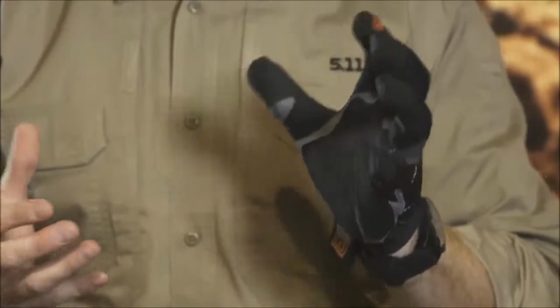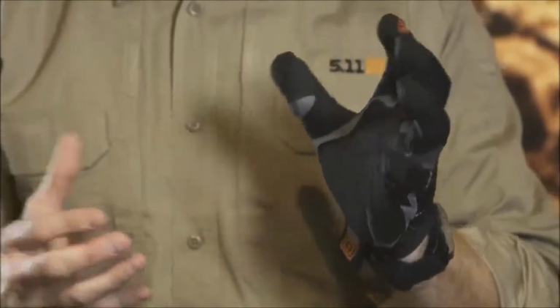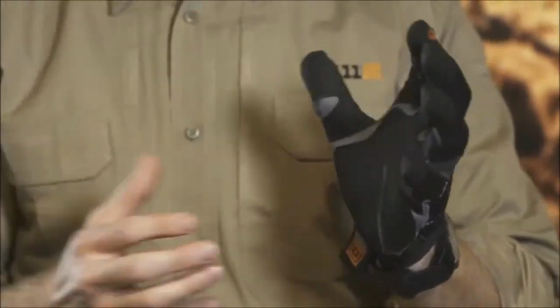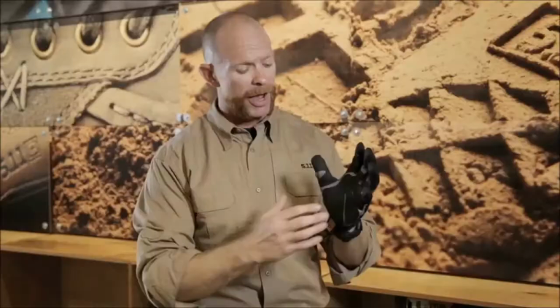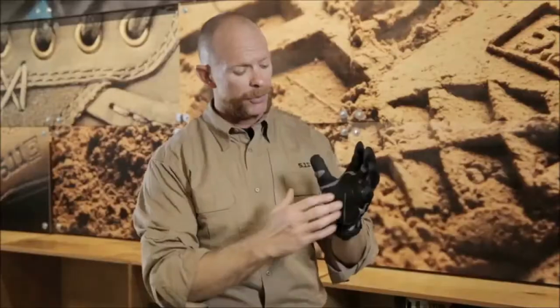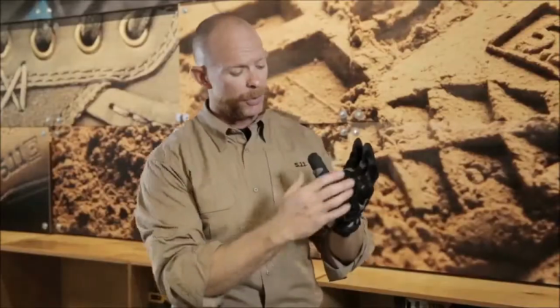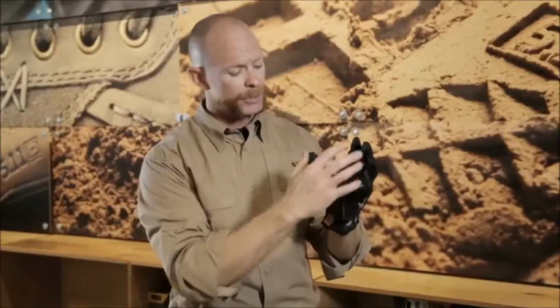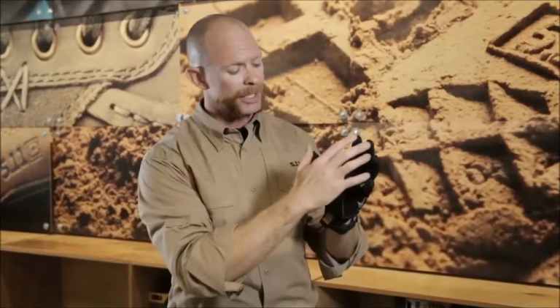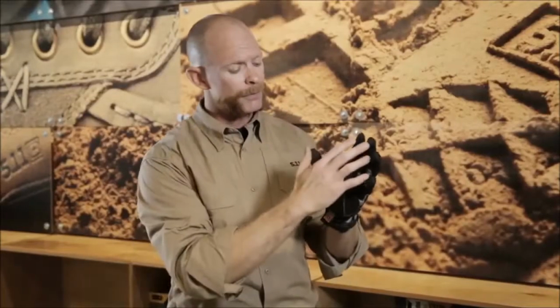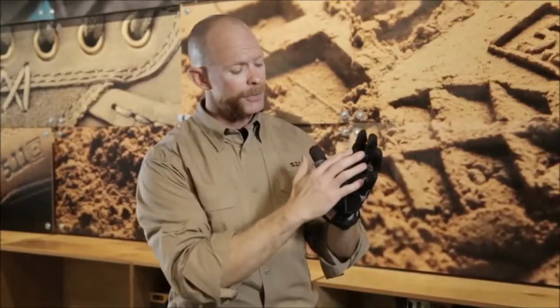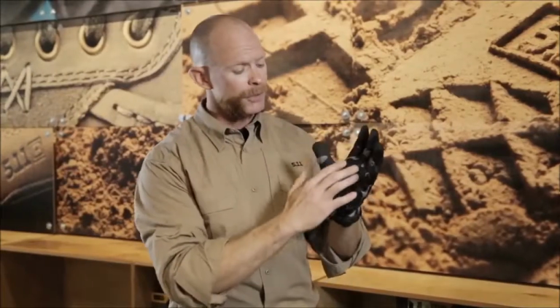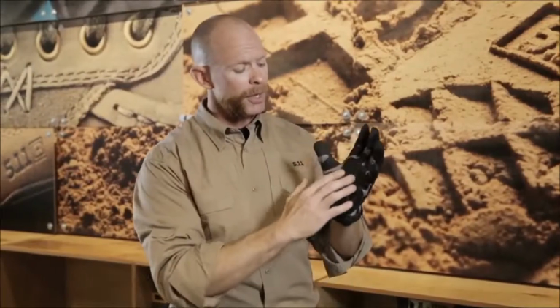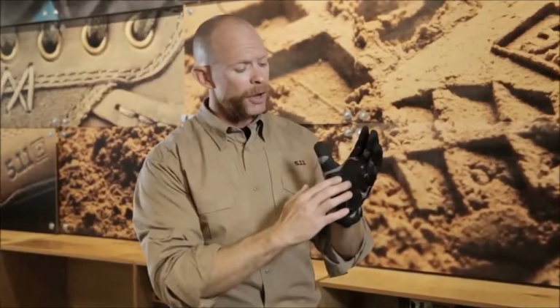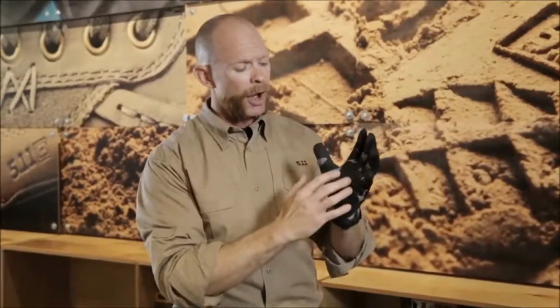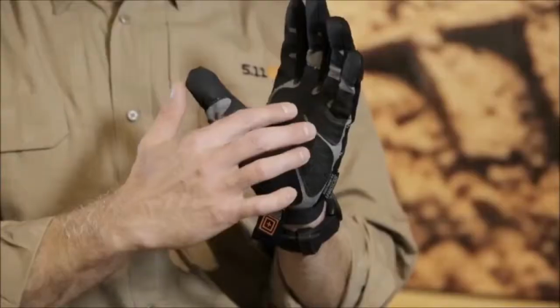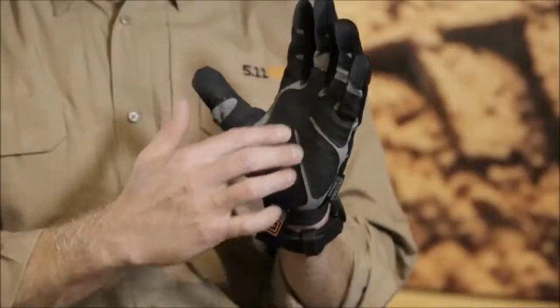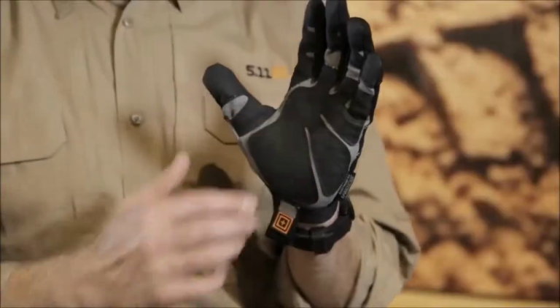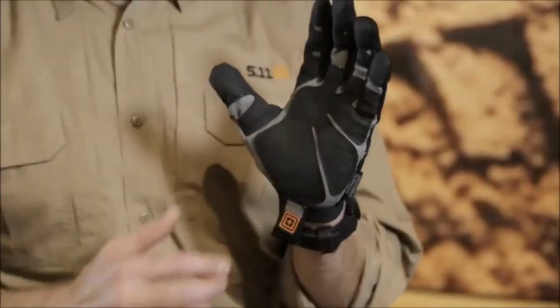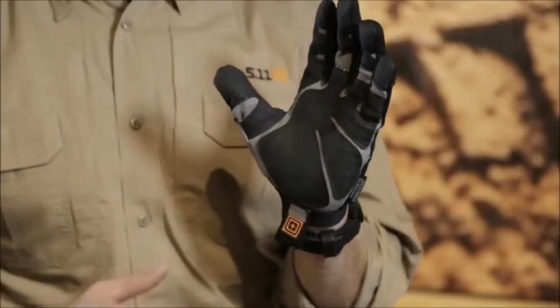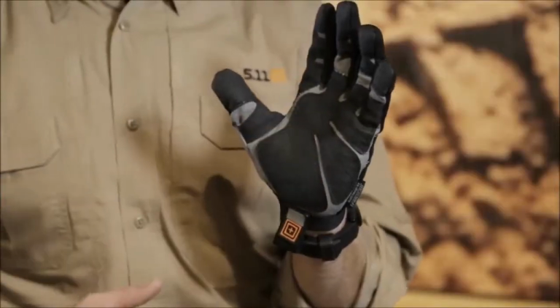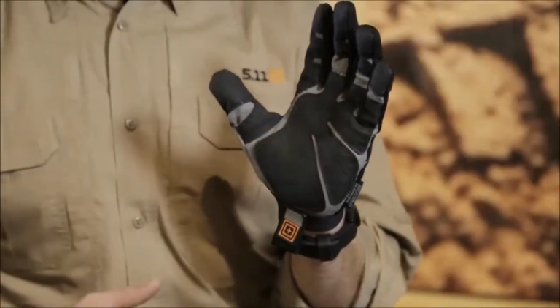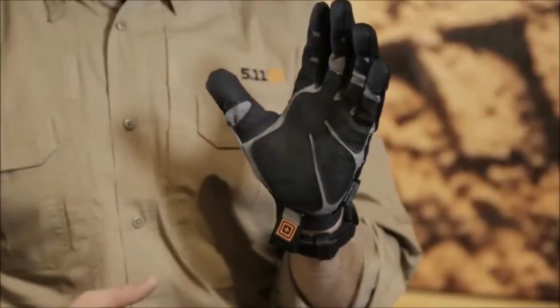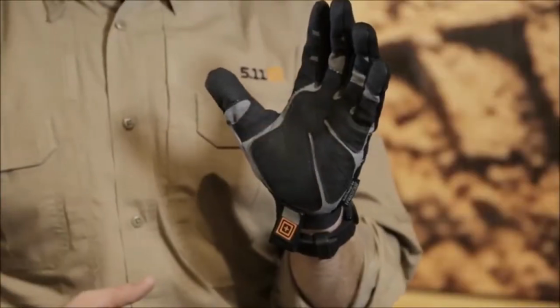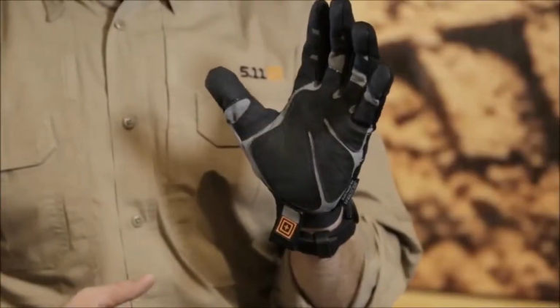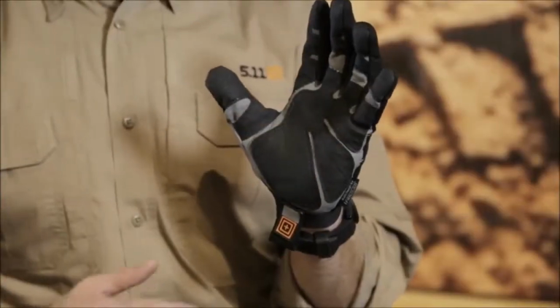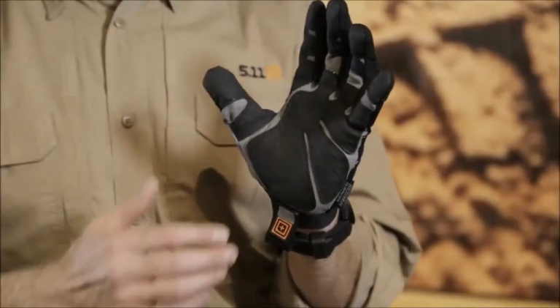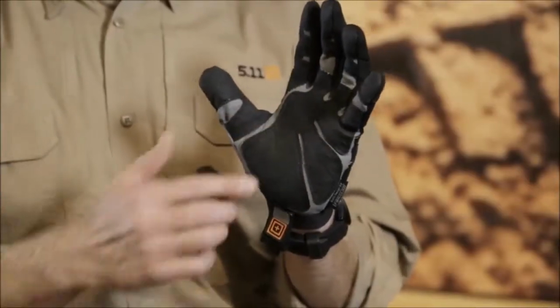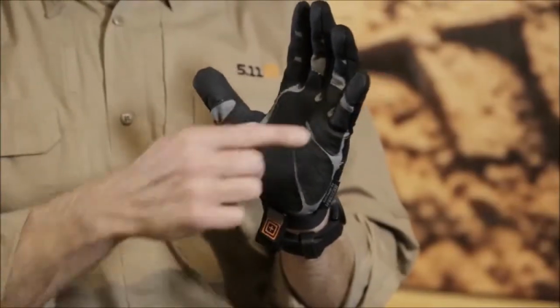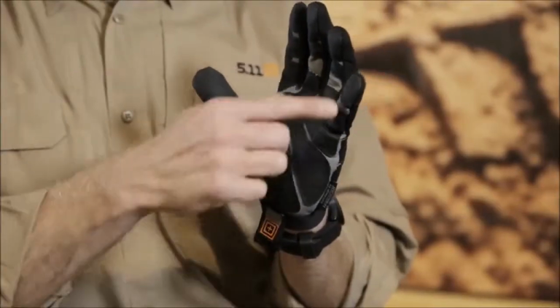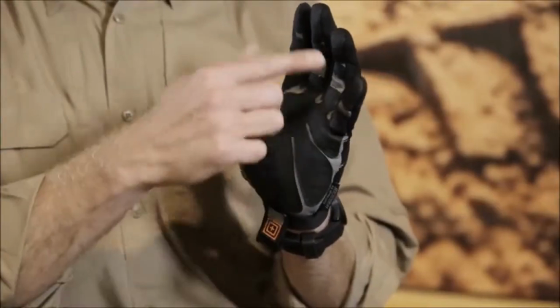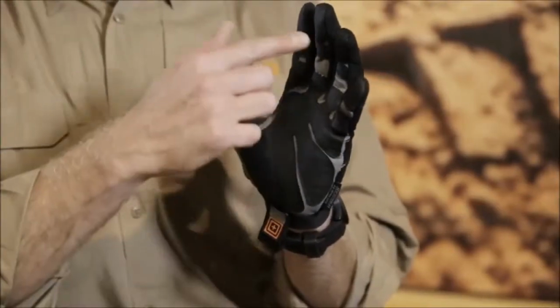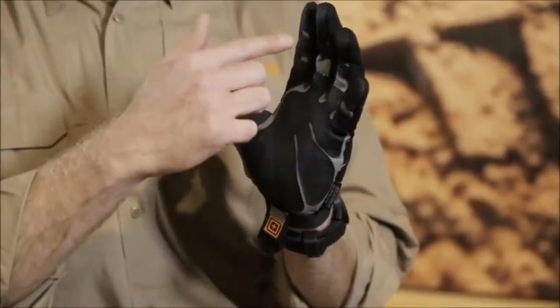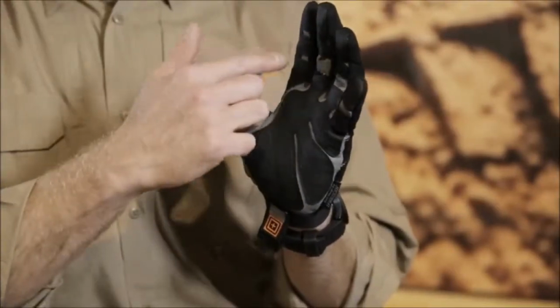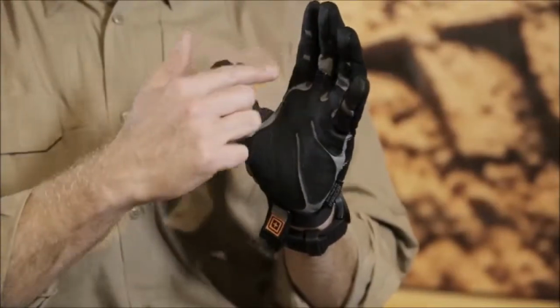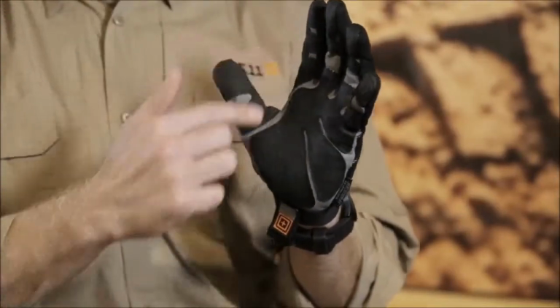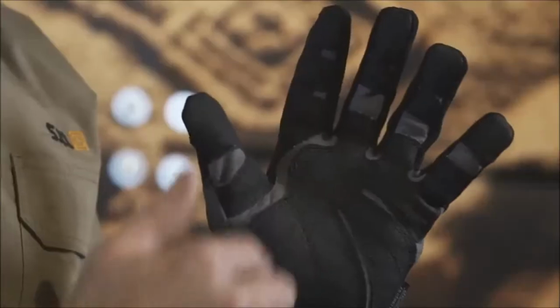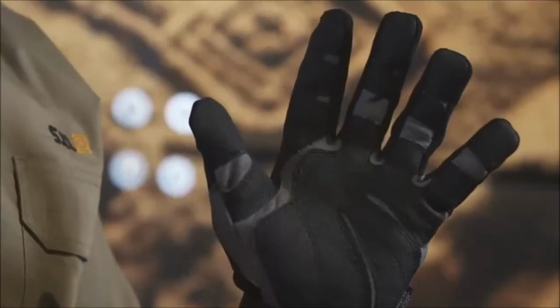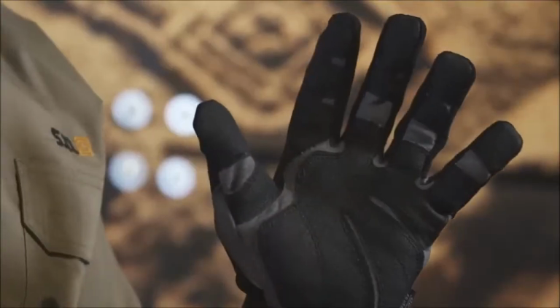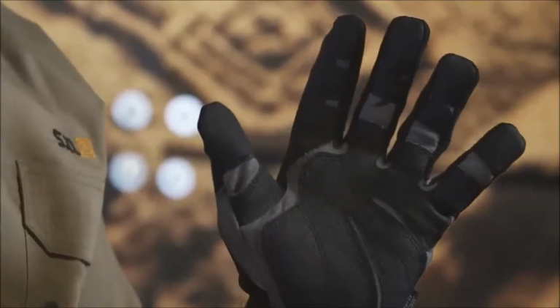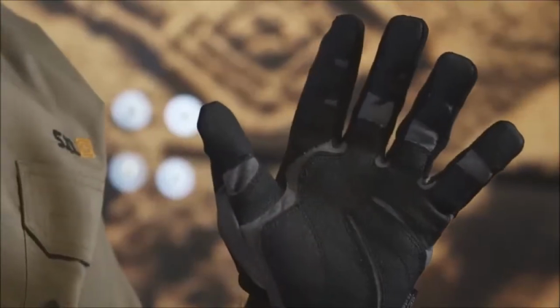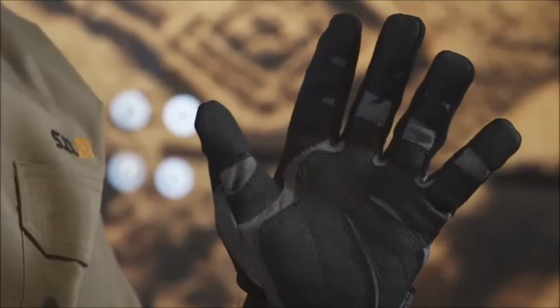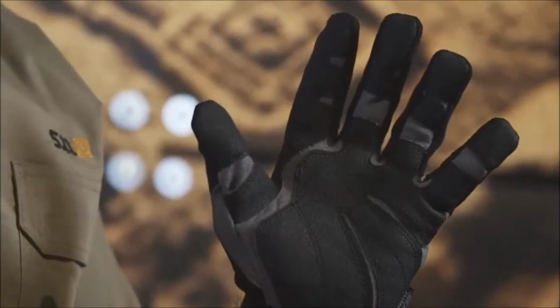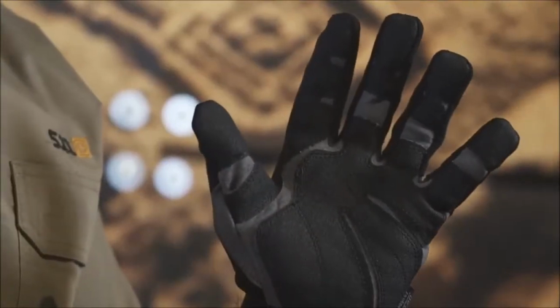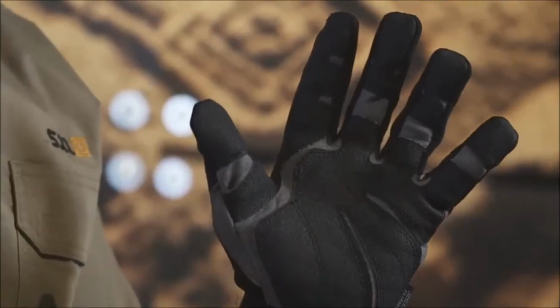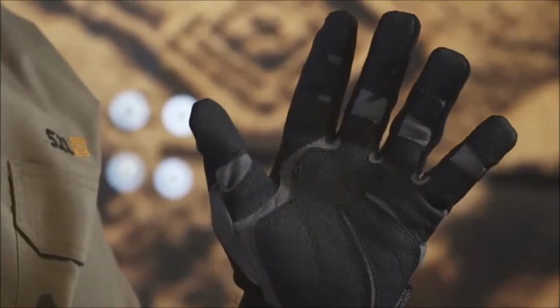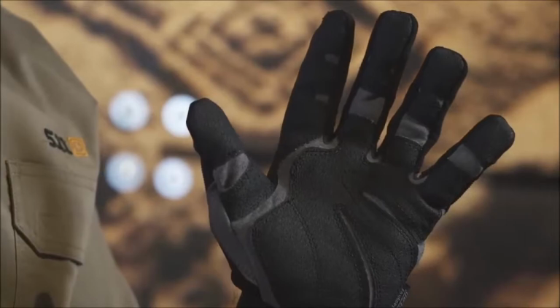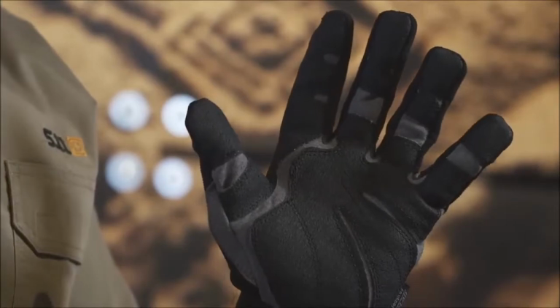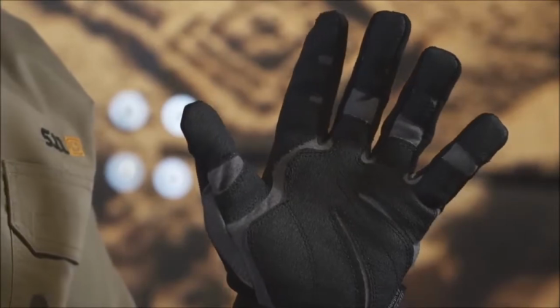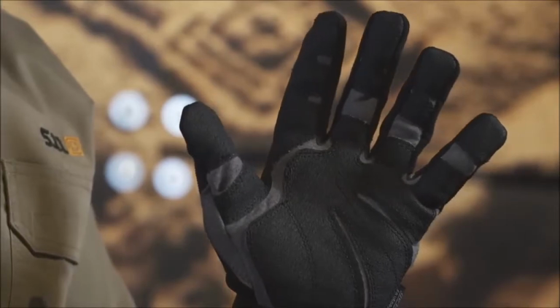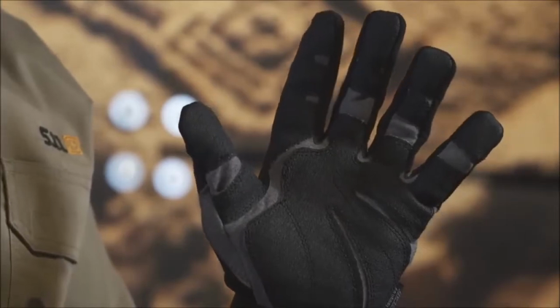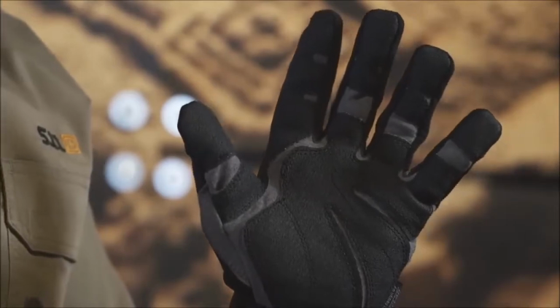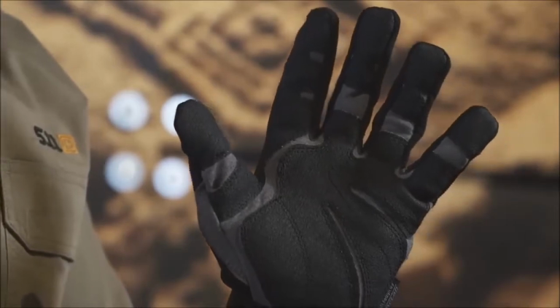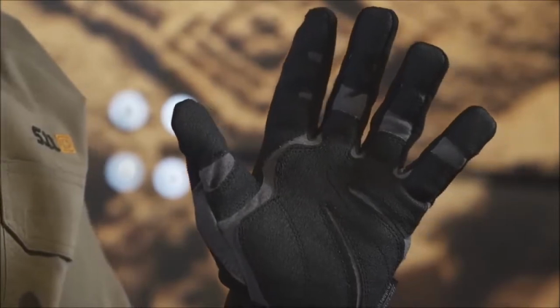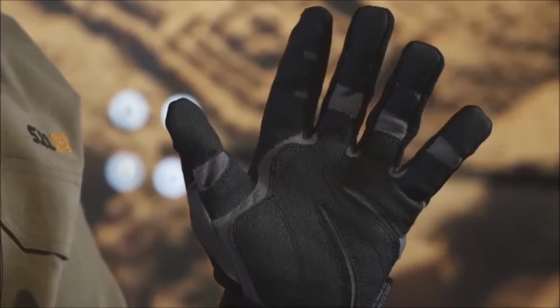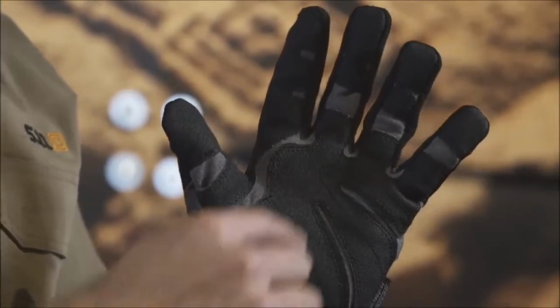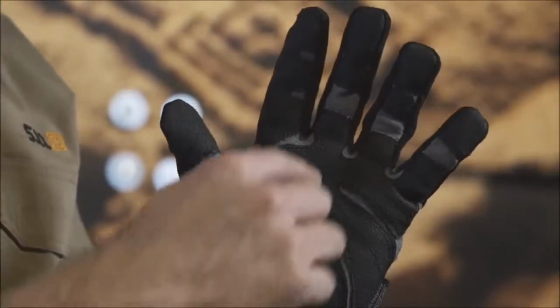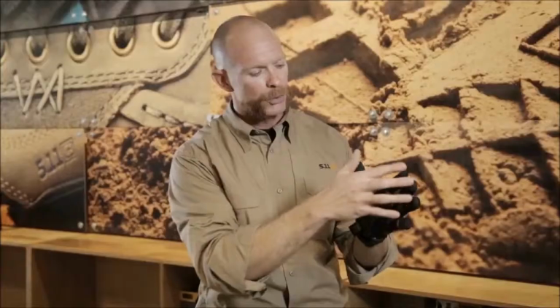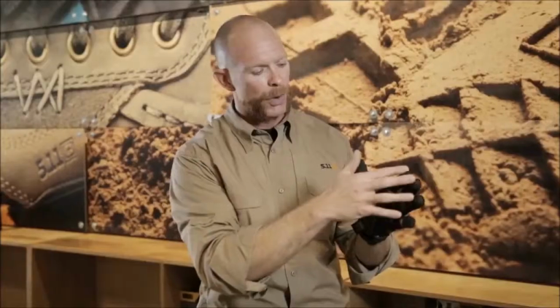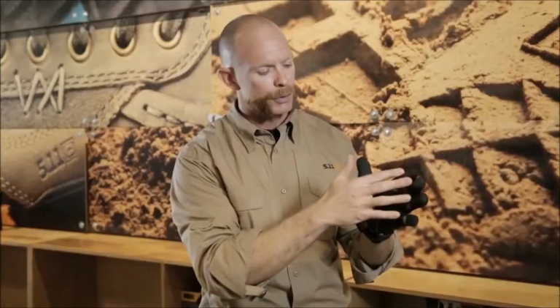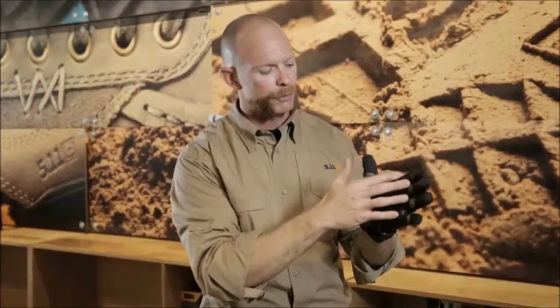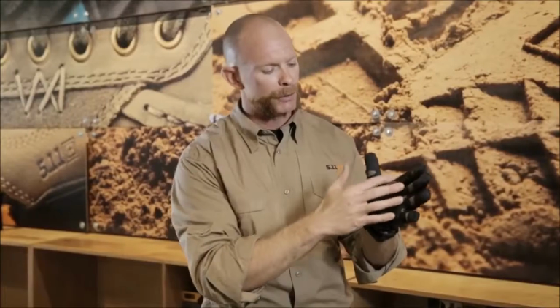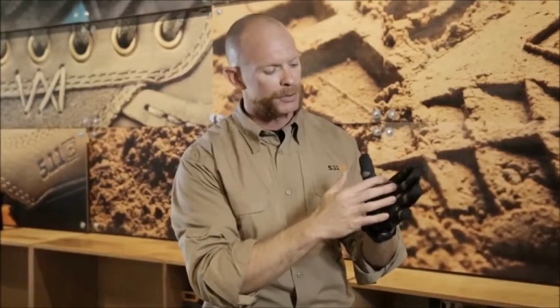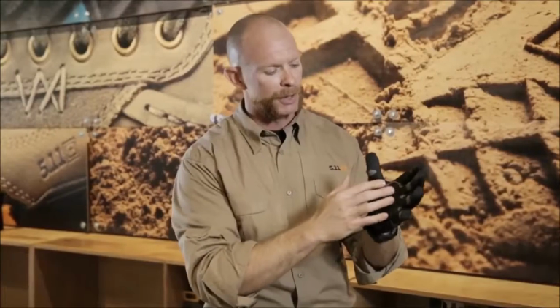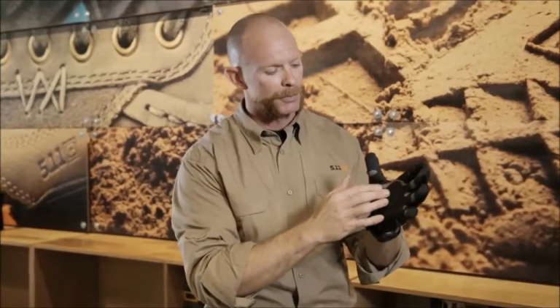Some of the feedback was: give us reinforcements in all the key stress and wear areas. So we have a reinforced palm as well as fingertips.